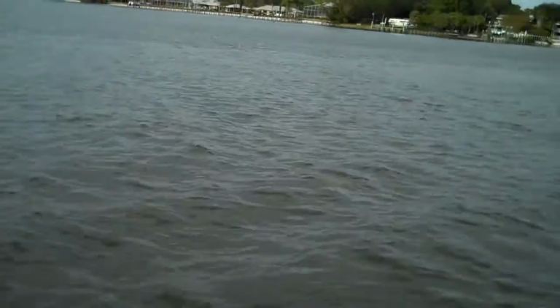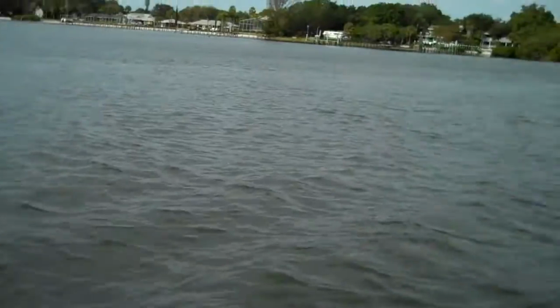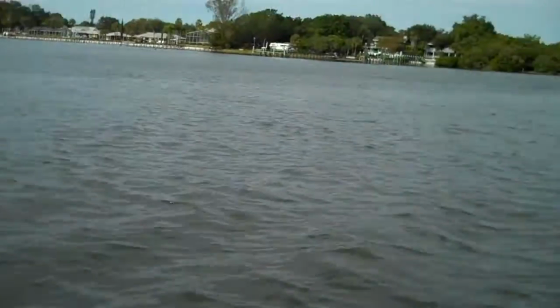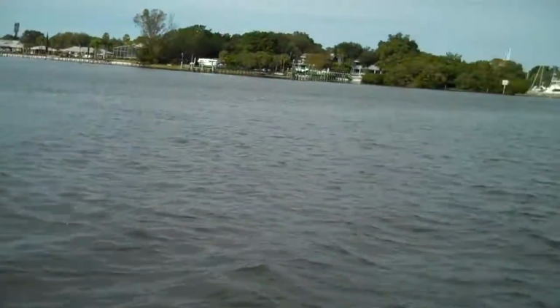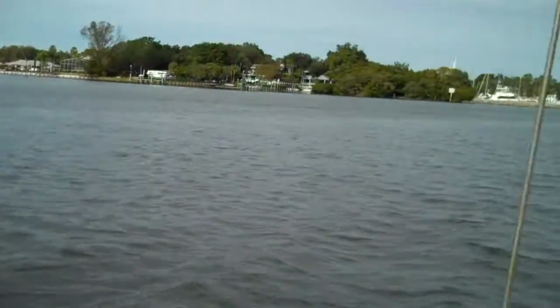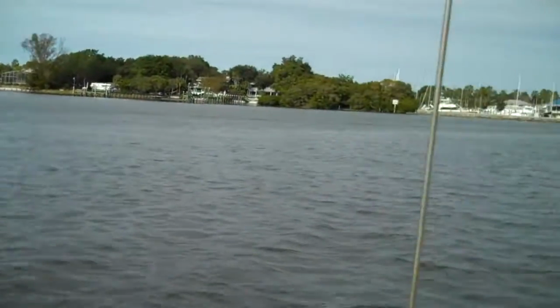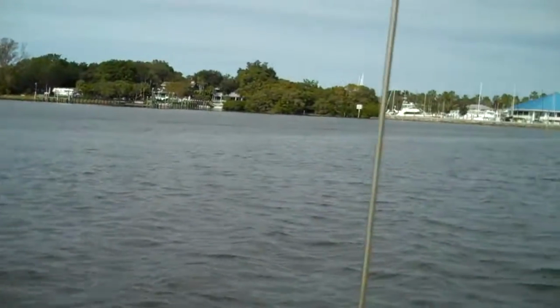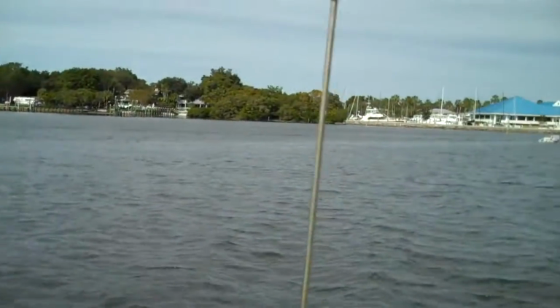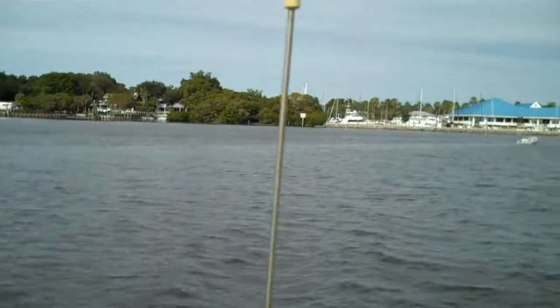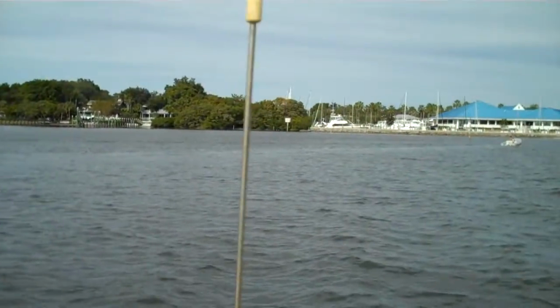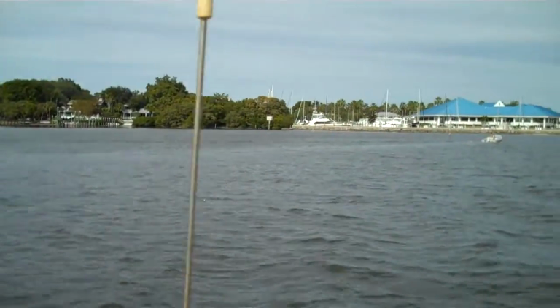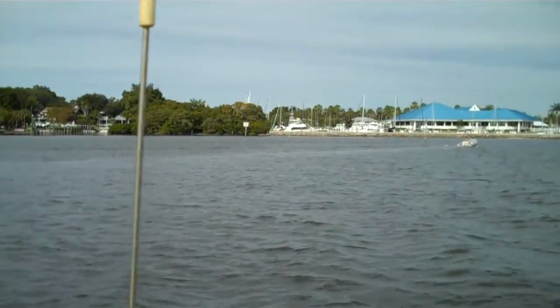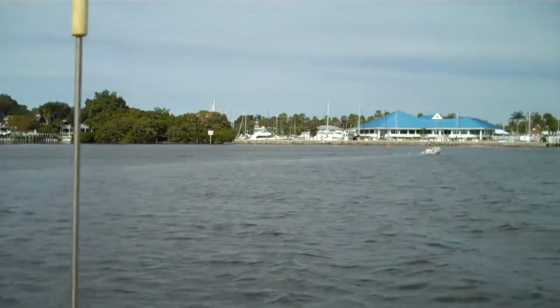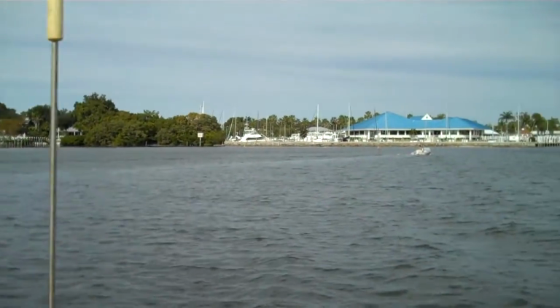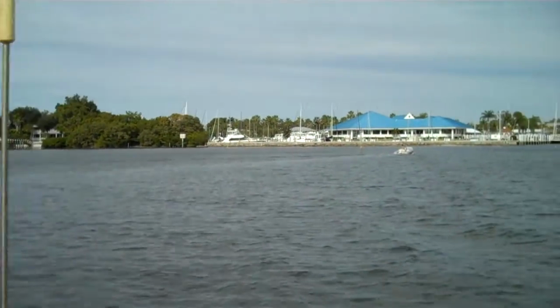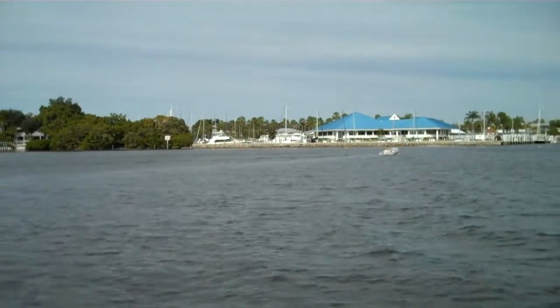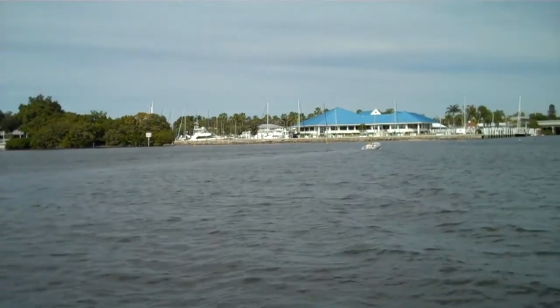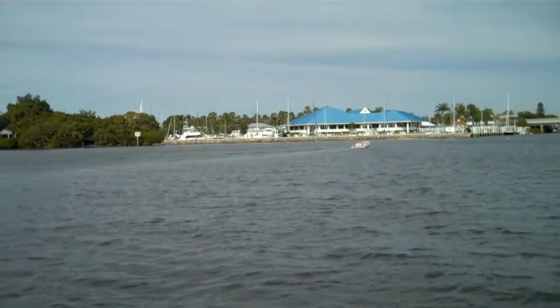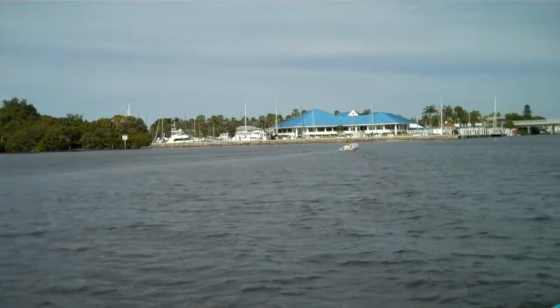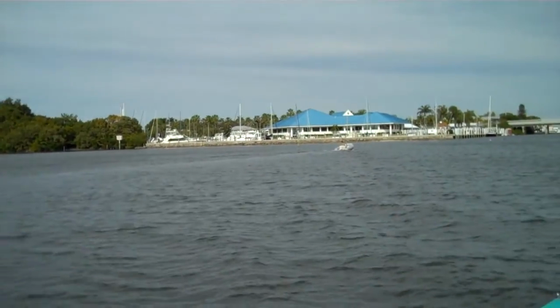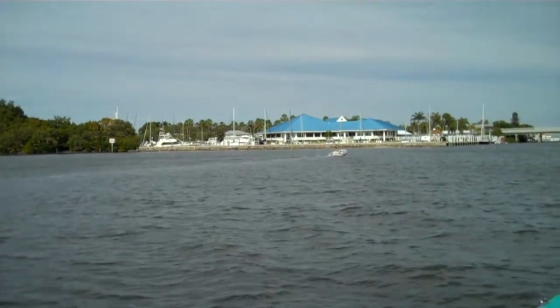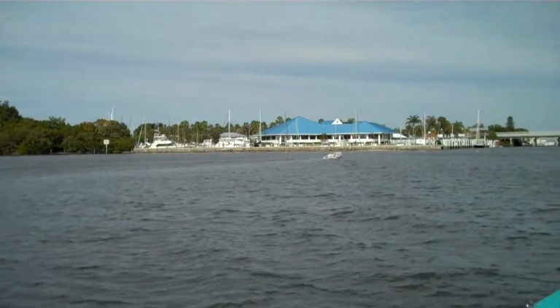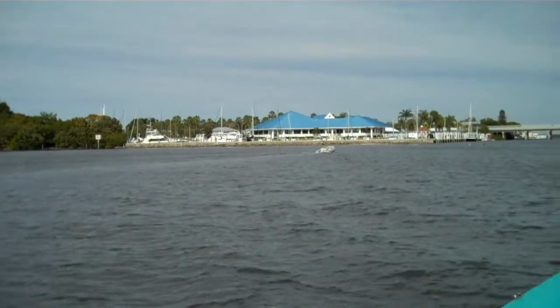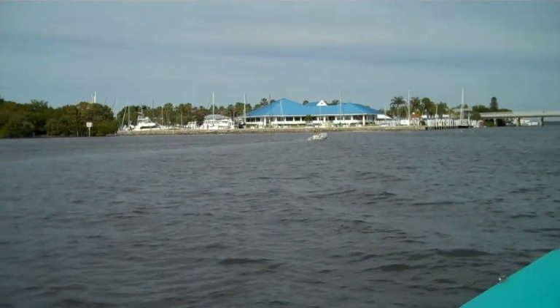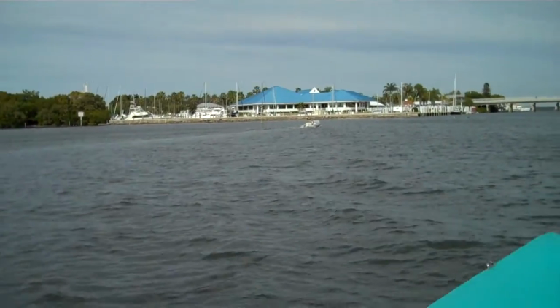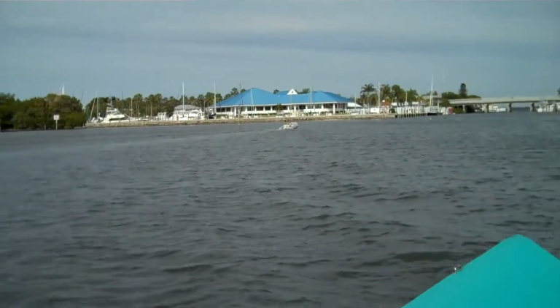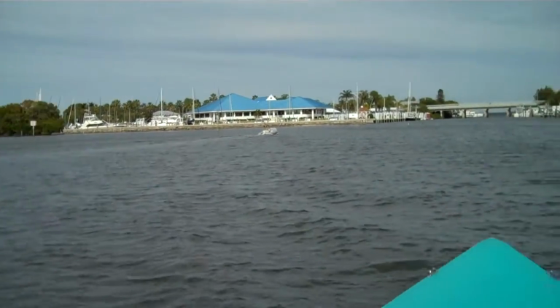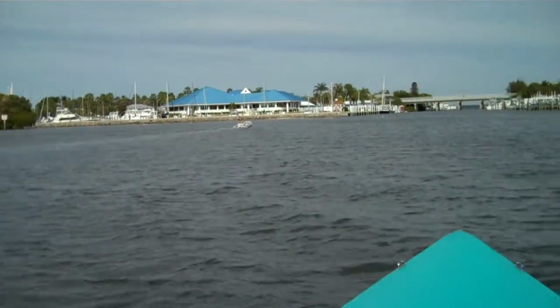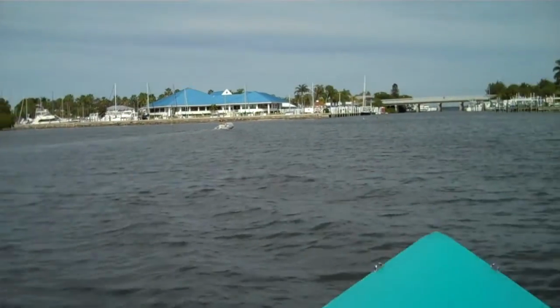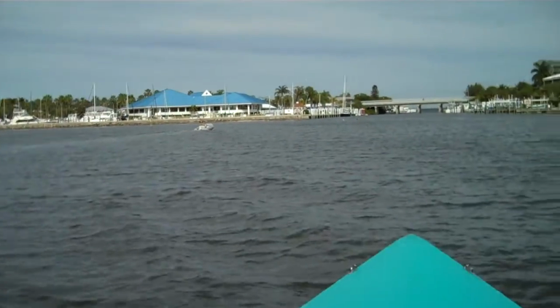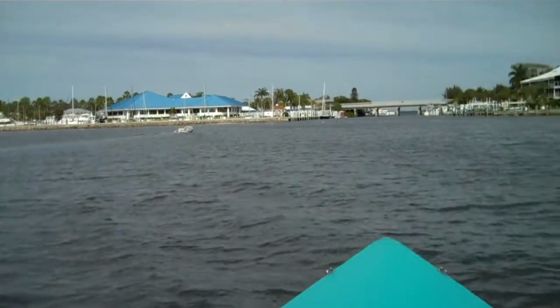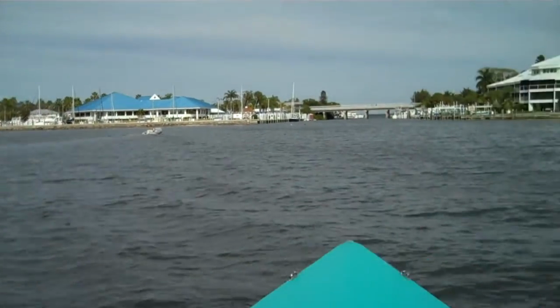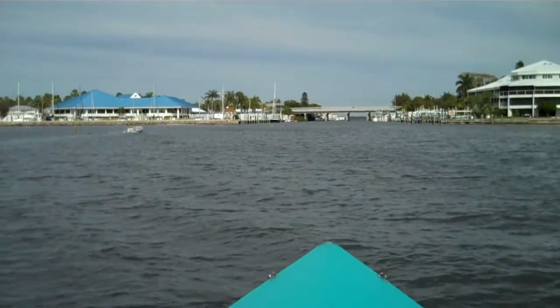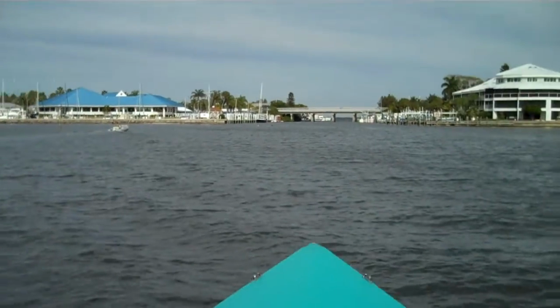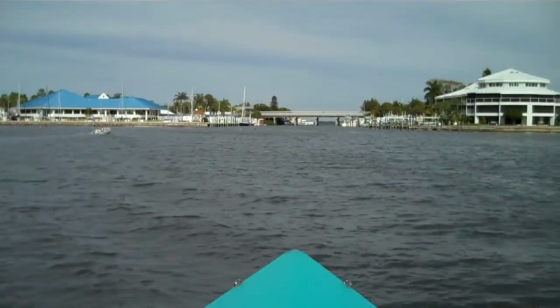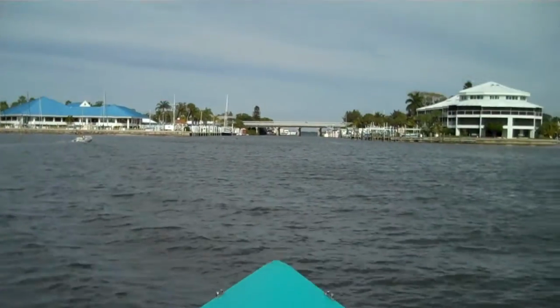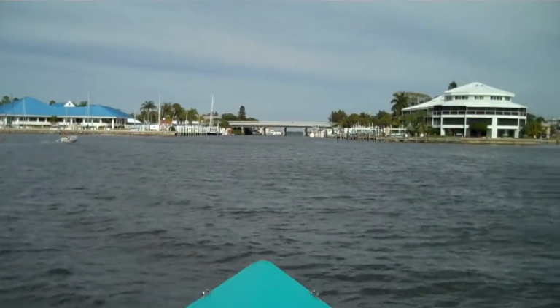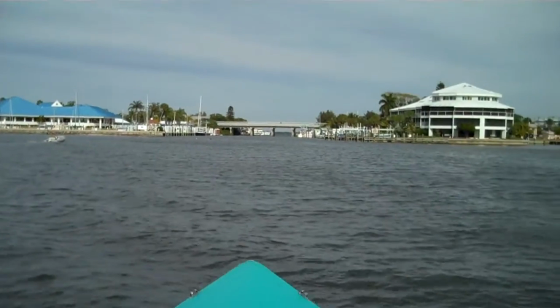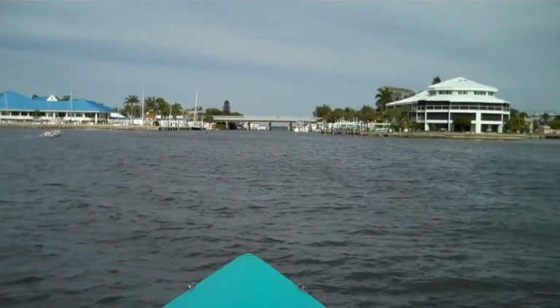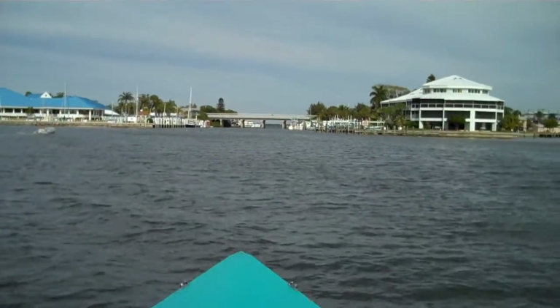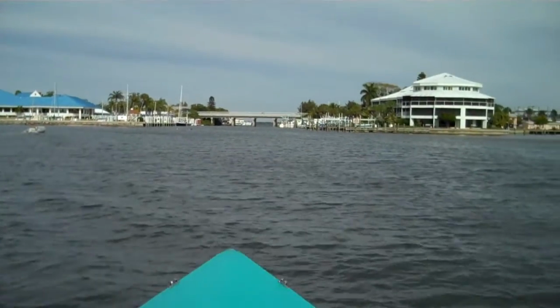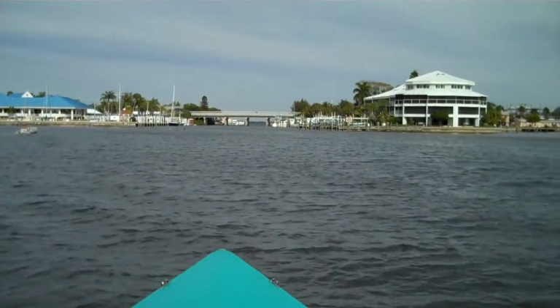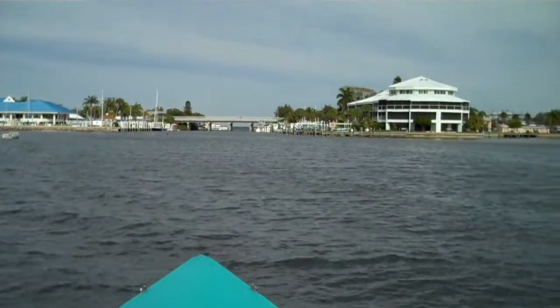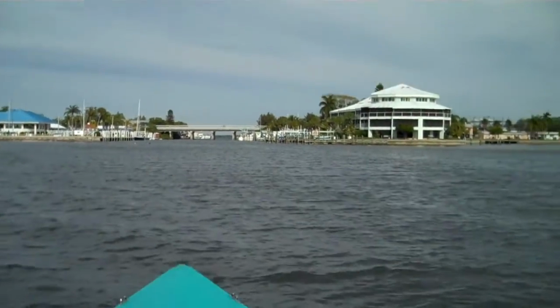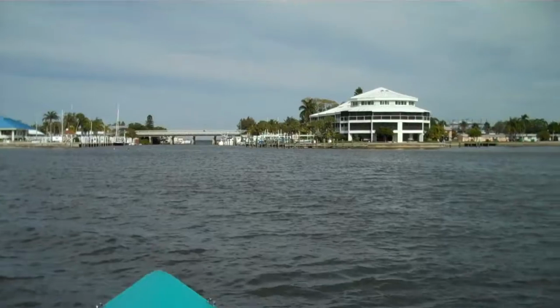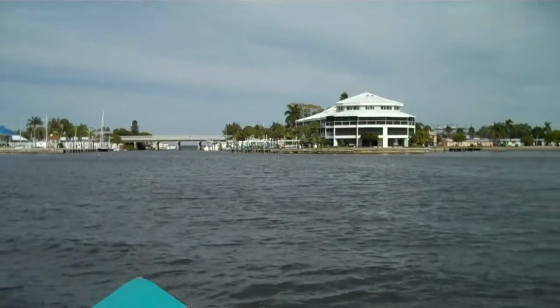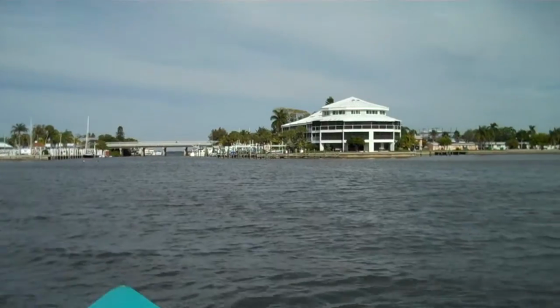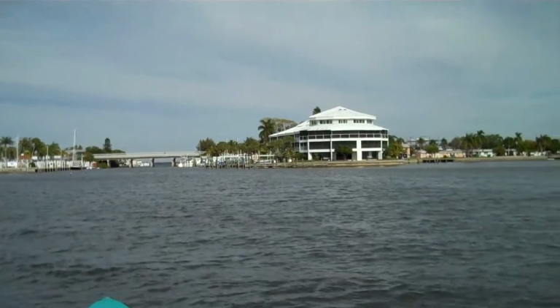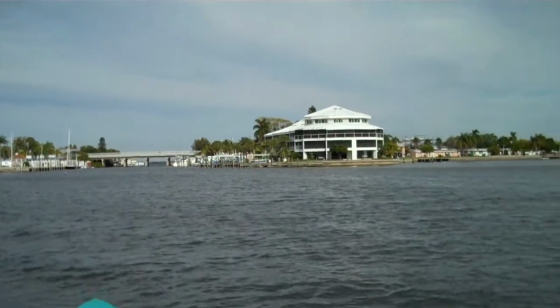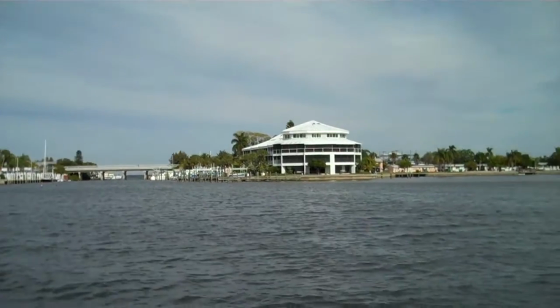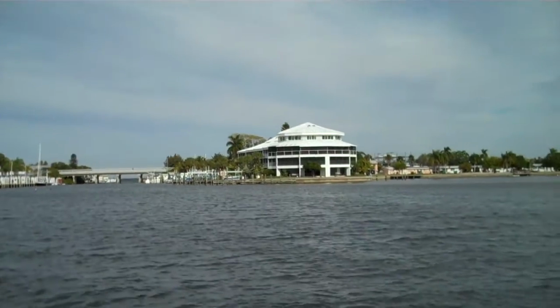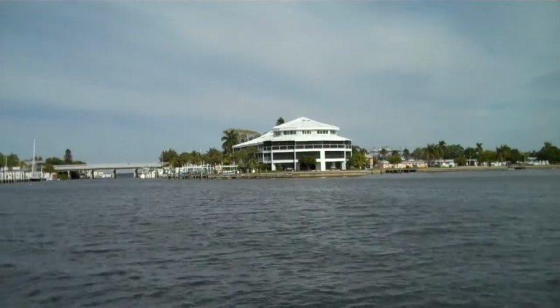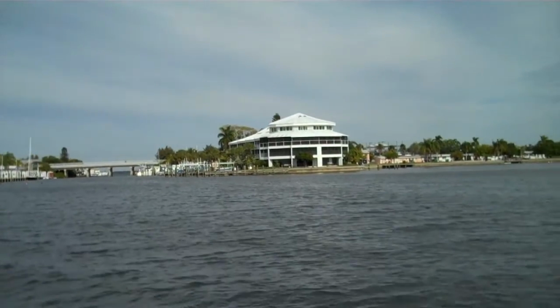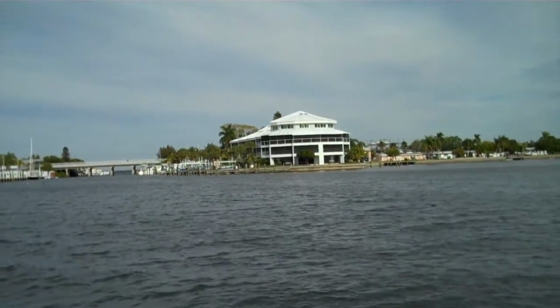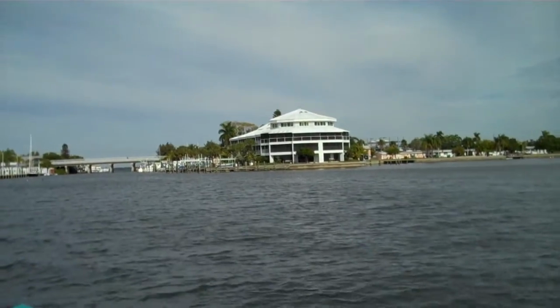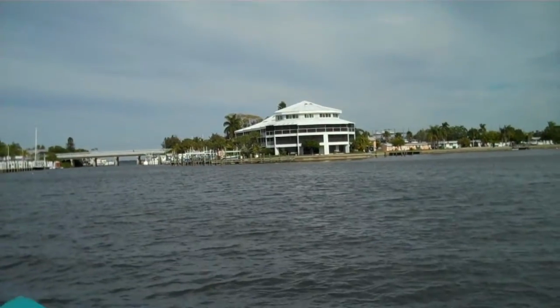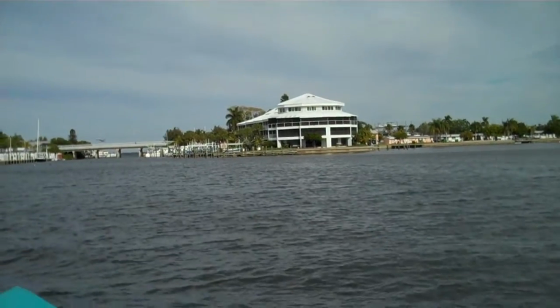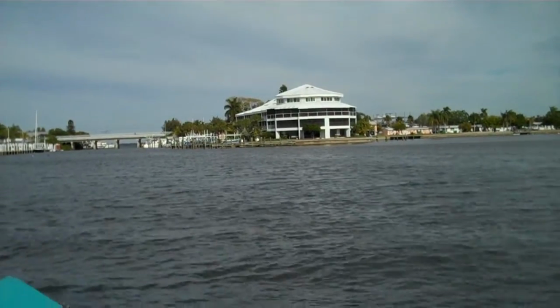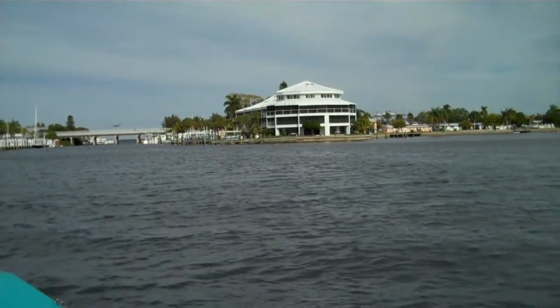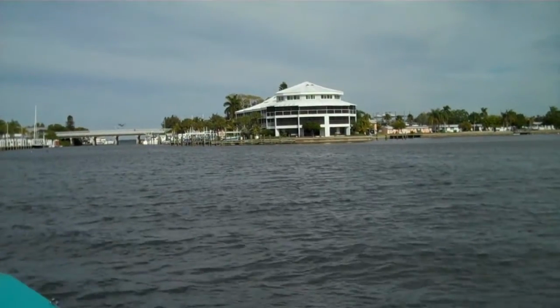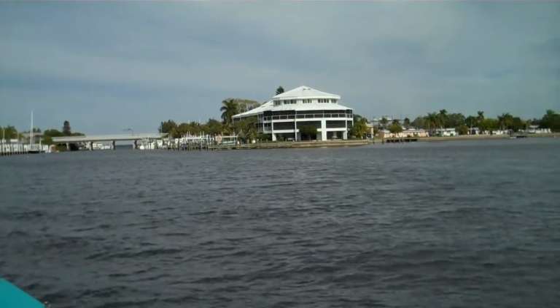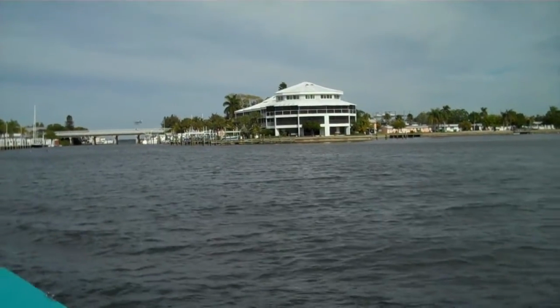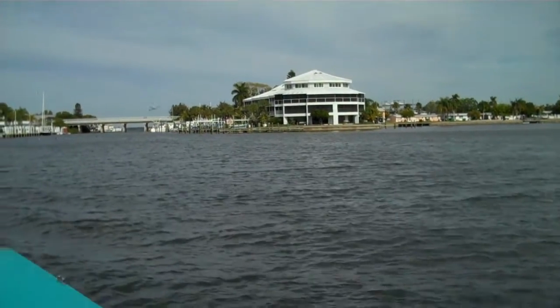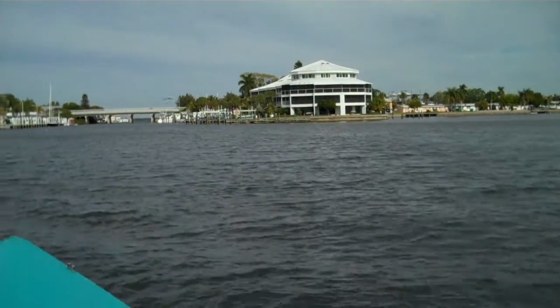And of course the blue roof is the Bradenton Yacht Club. The silver roof there is some kind of condo.